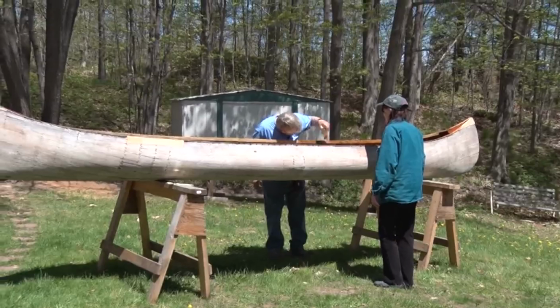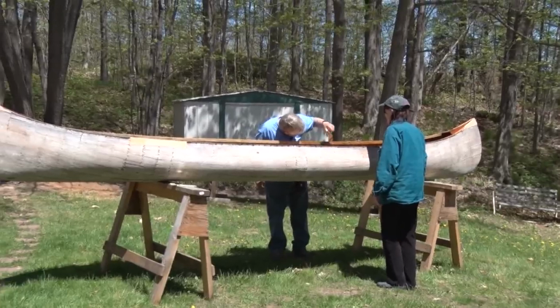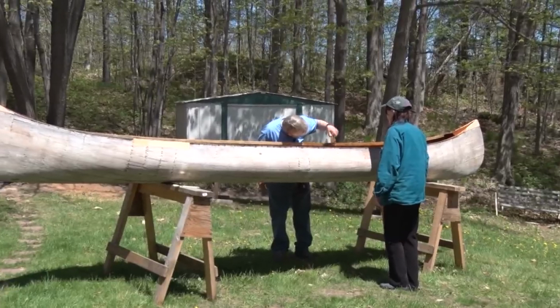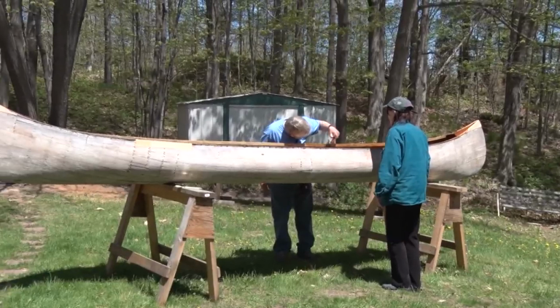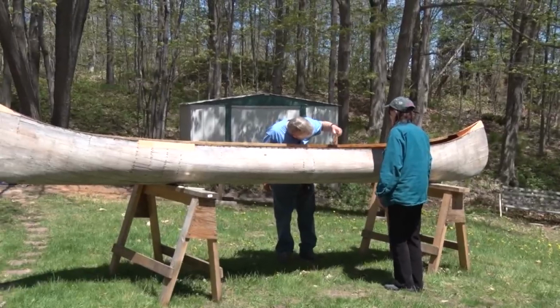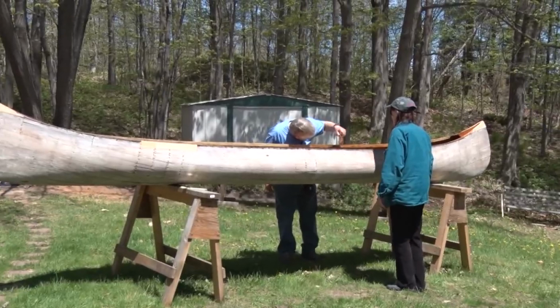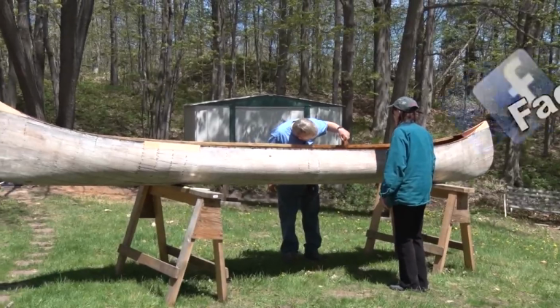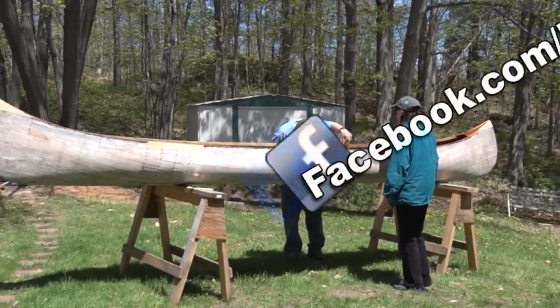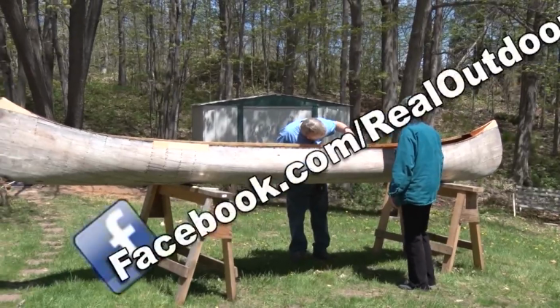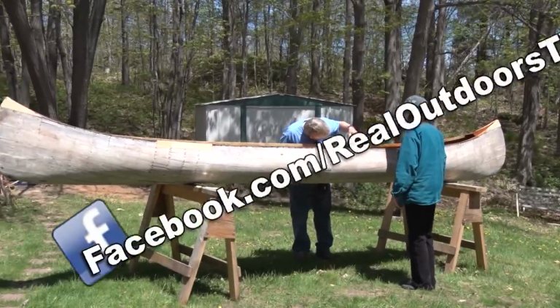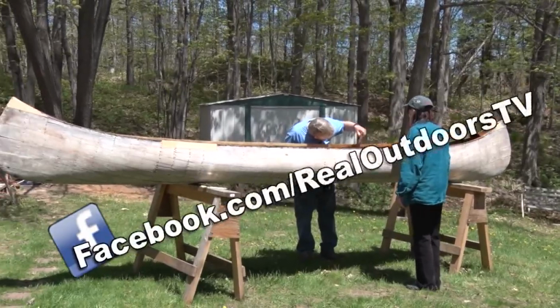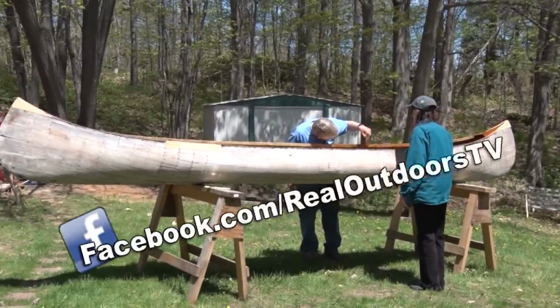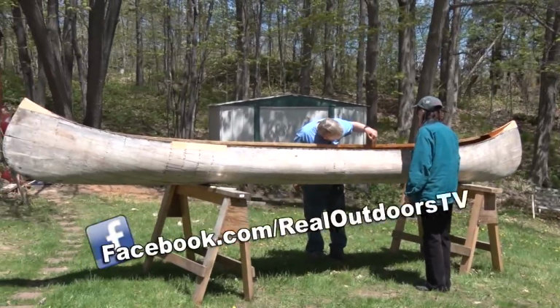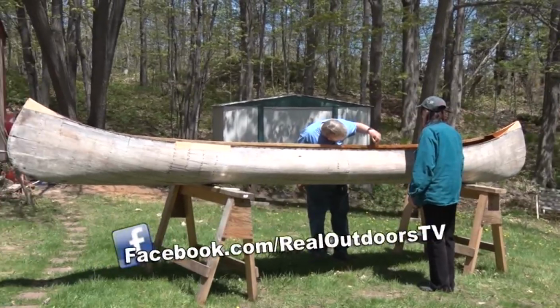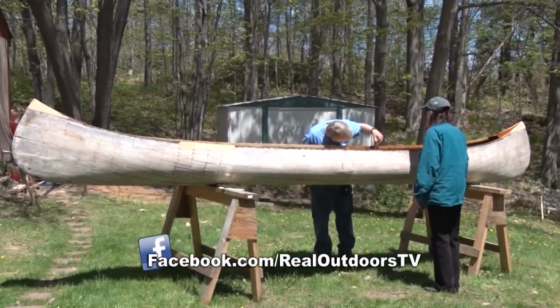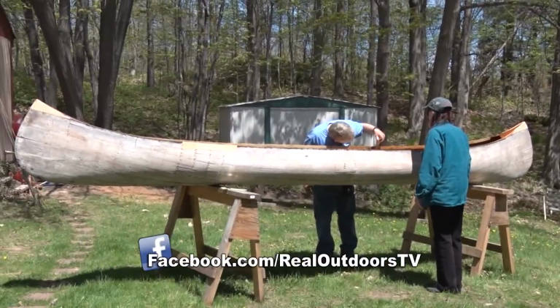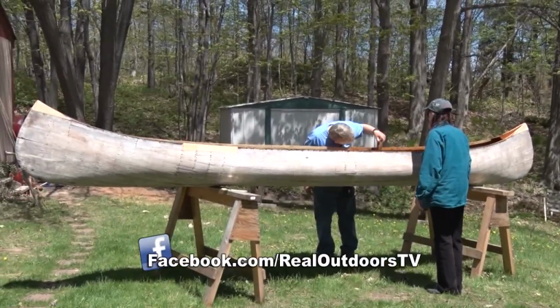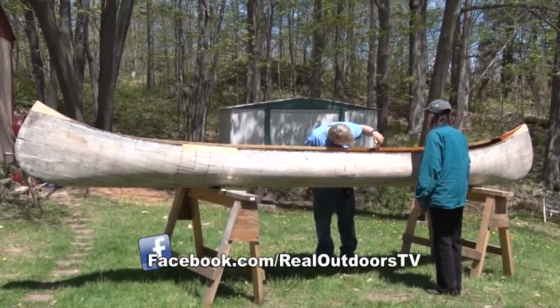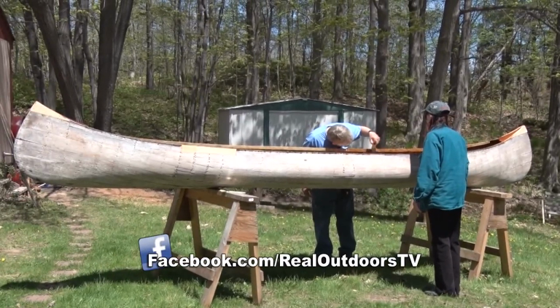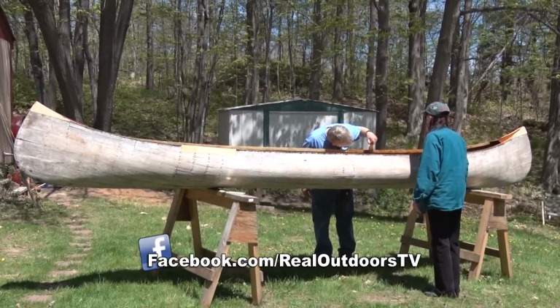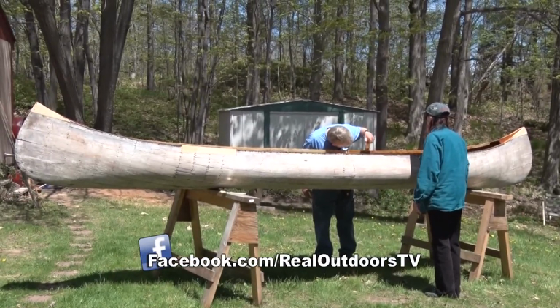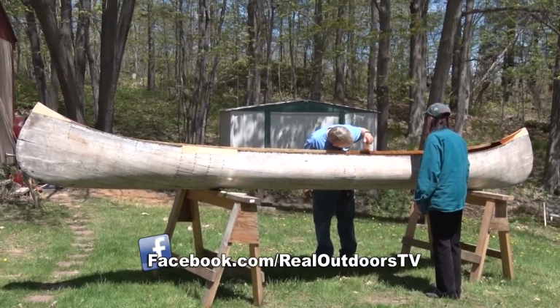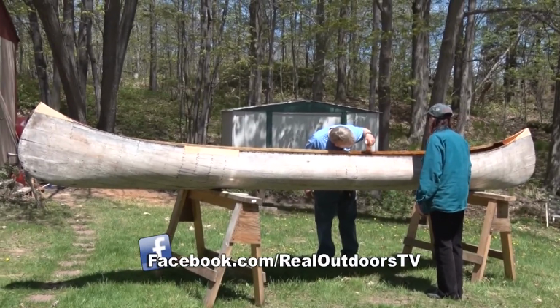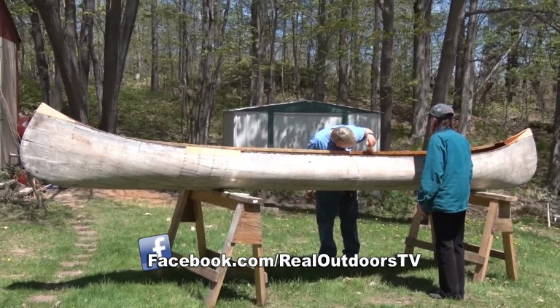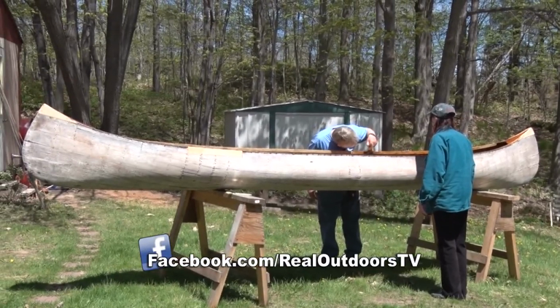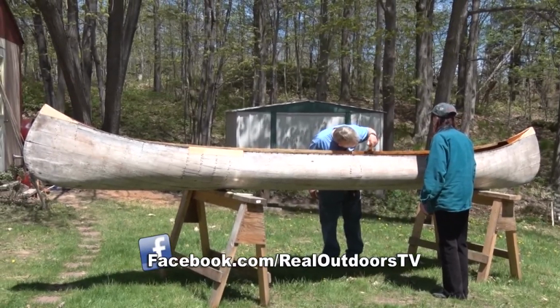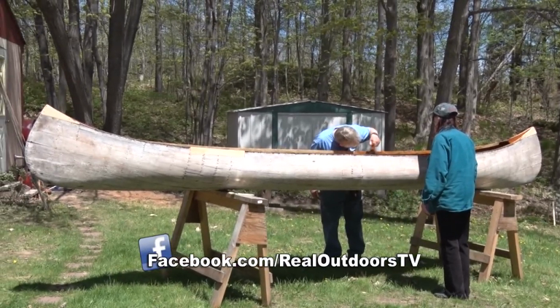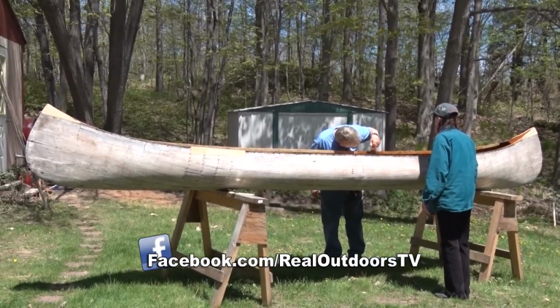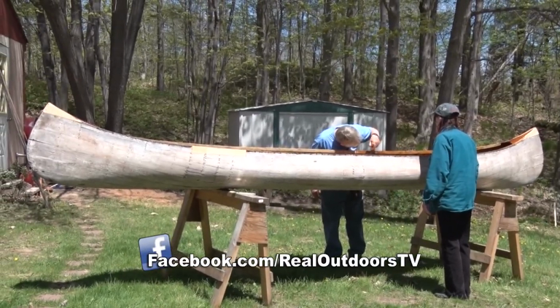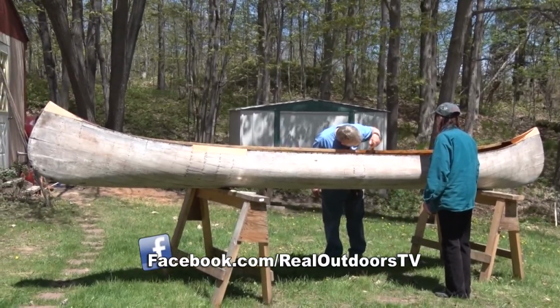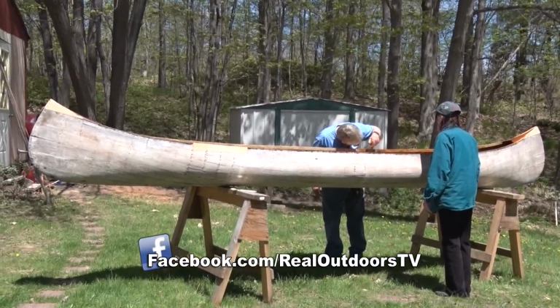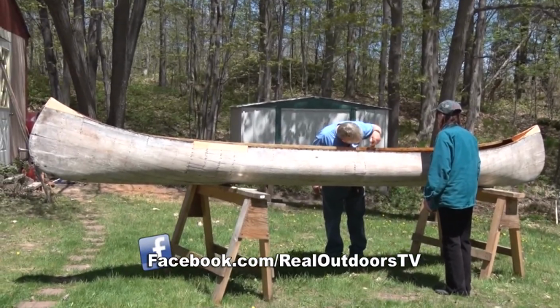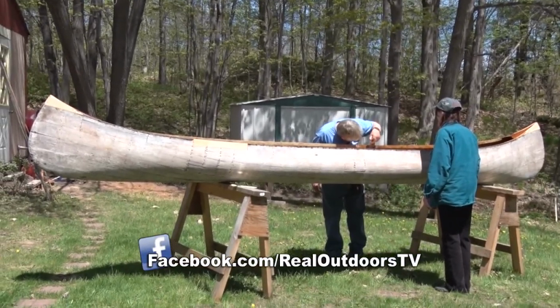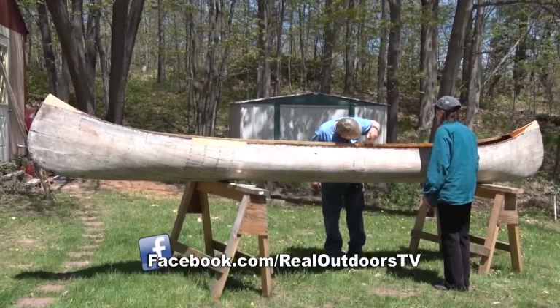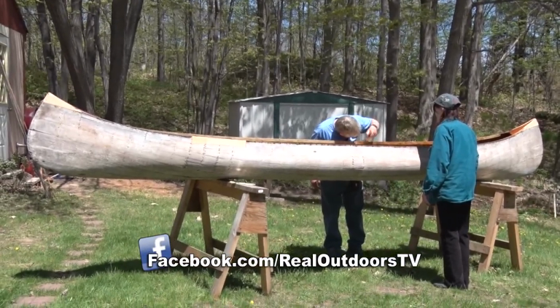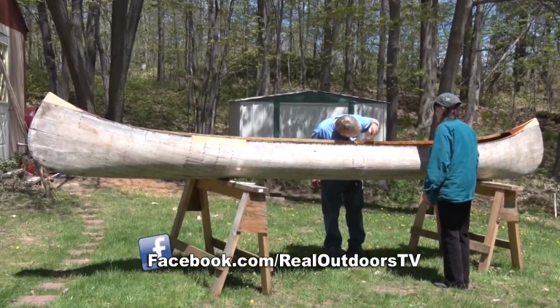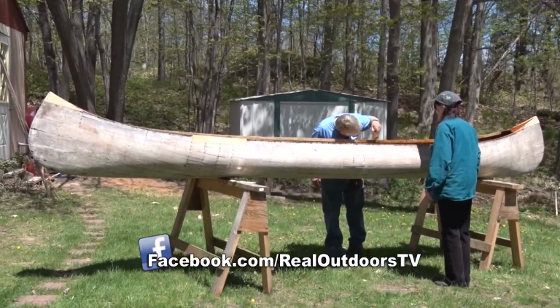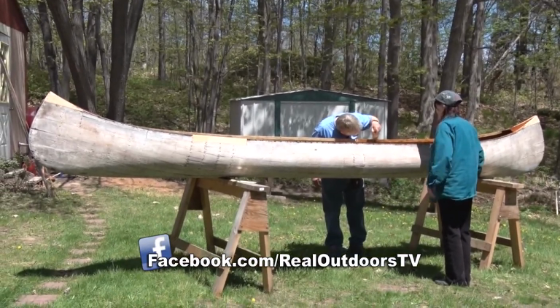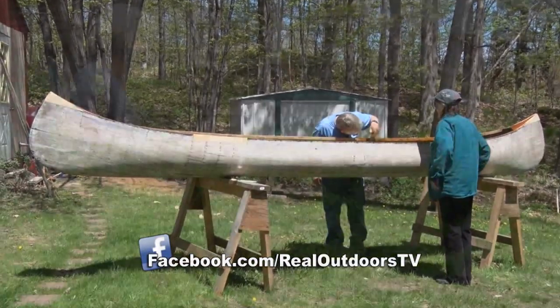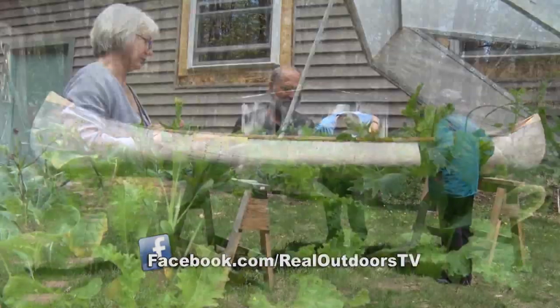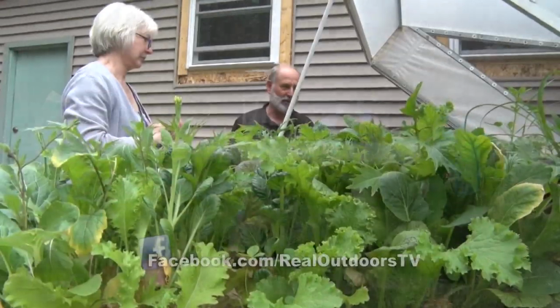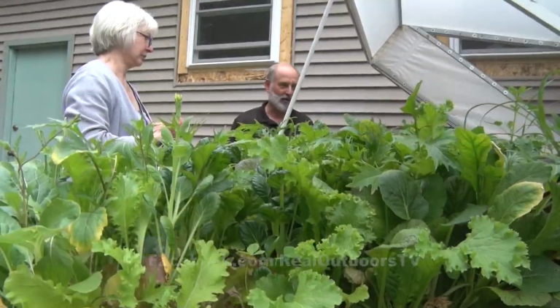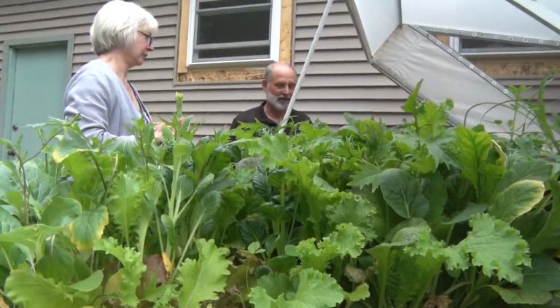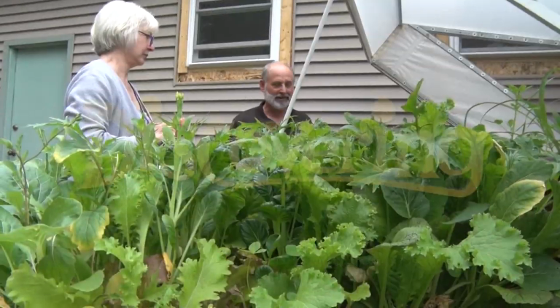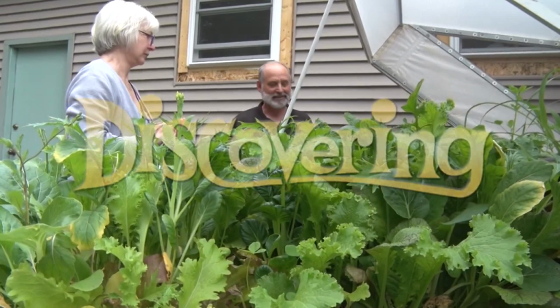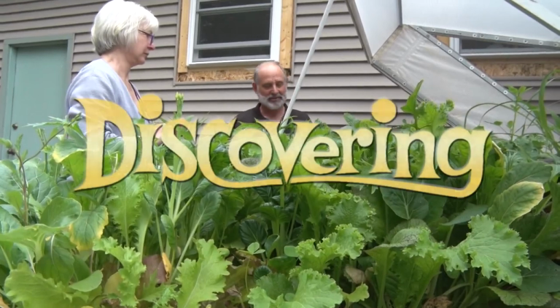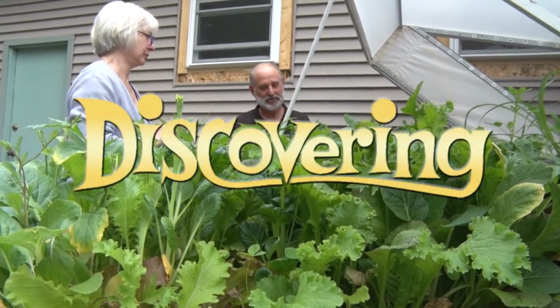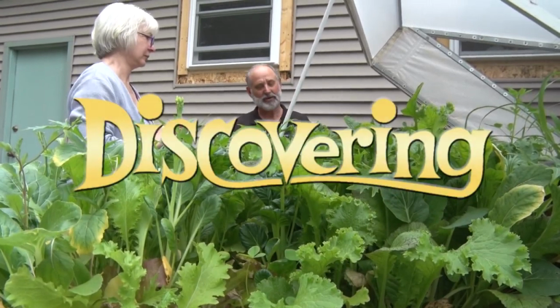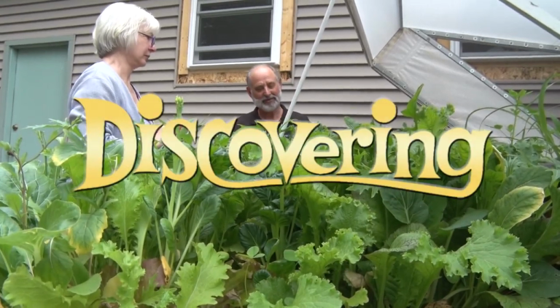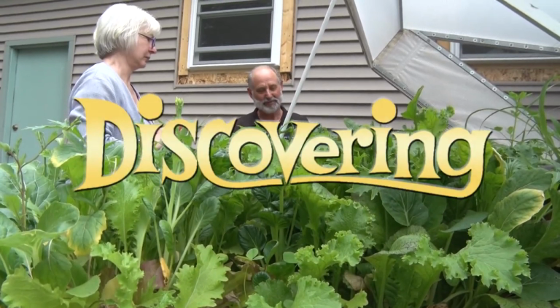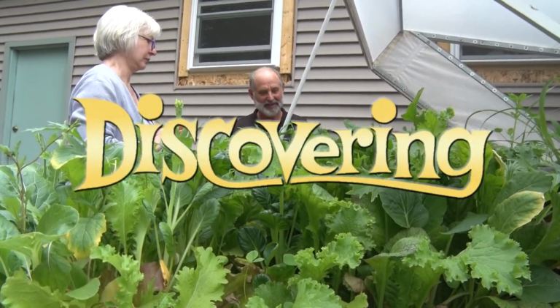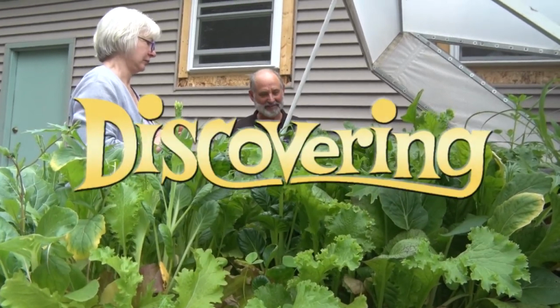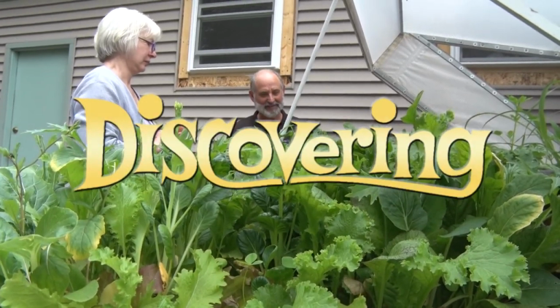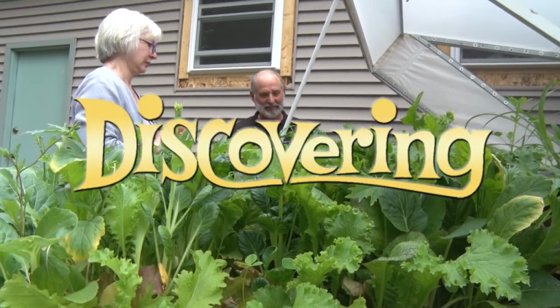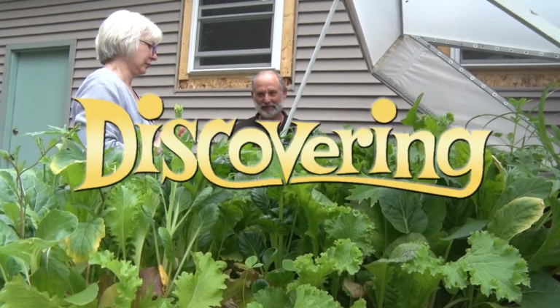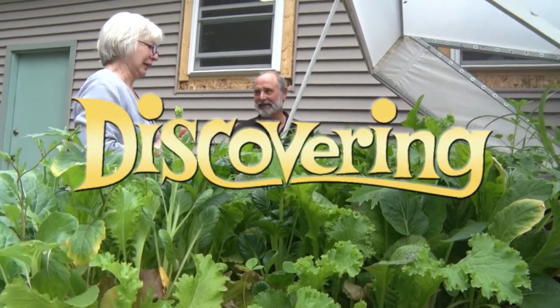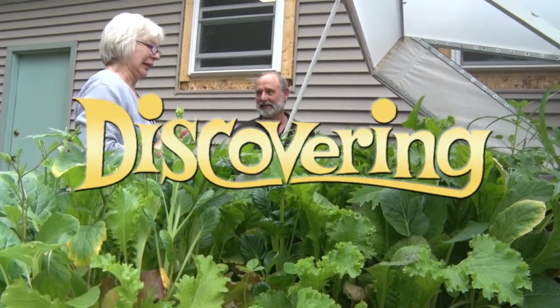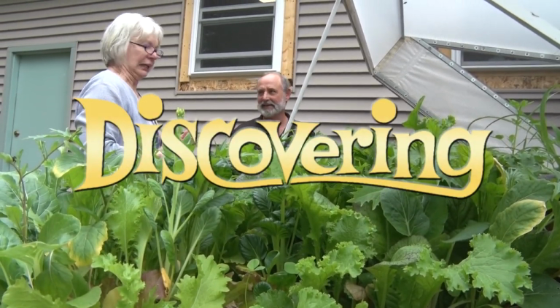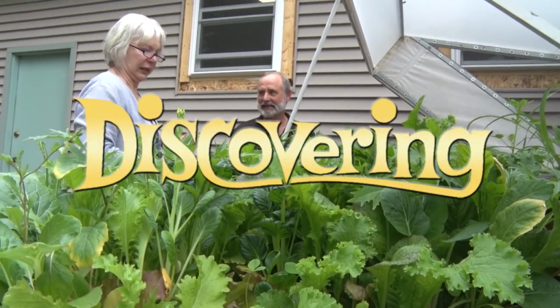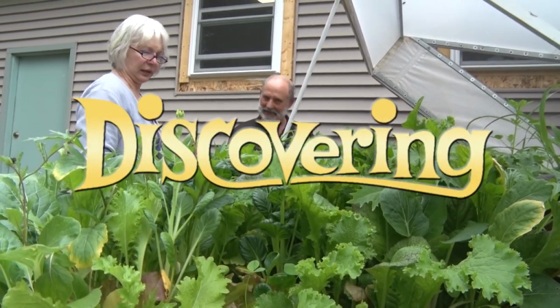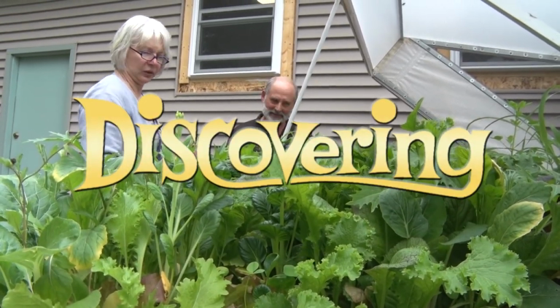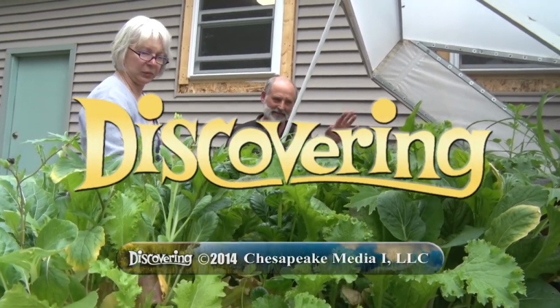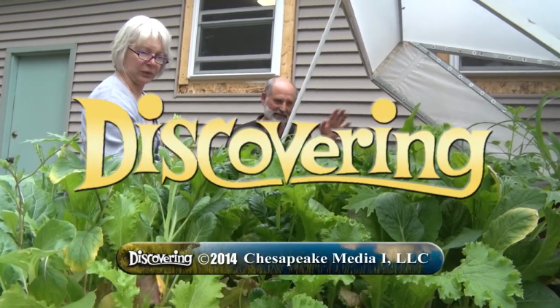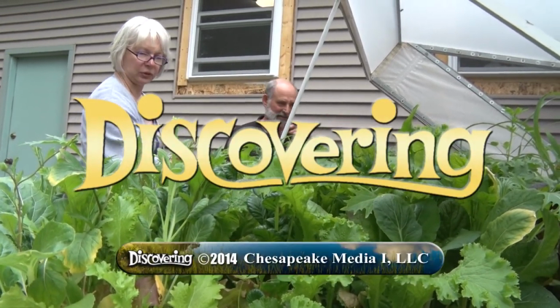That's it for this week. I hope you enjoyed watching. We'll see you again next week right here on Discovering.